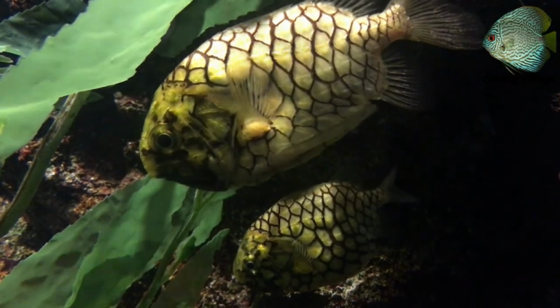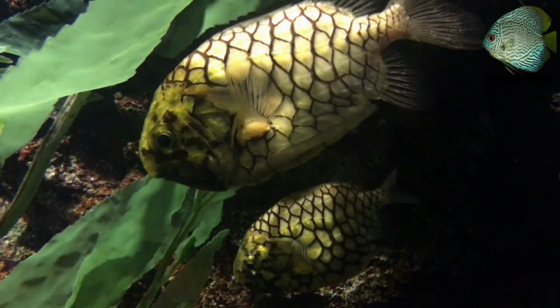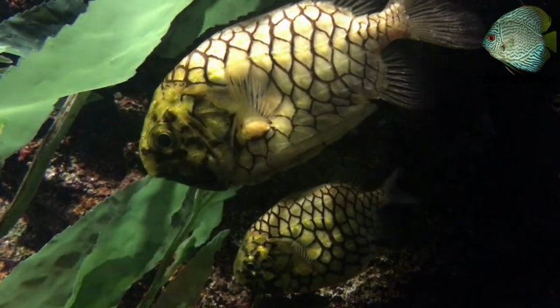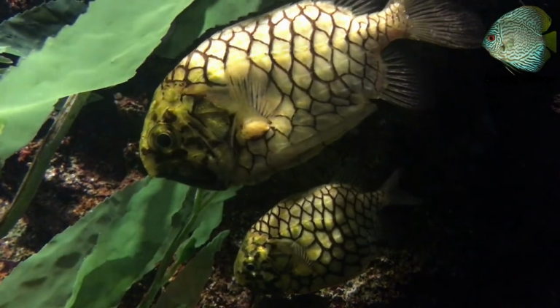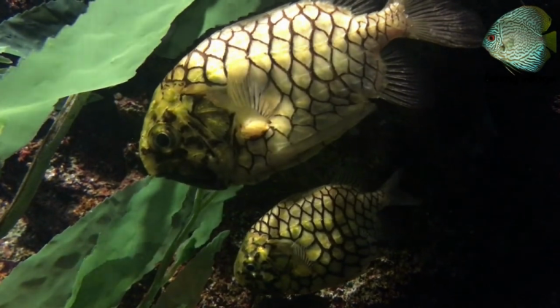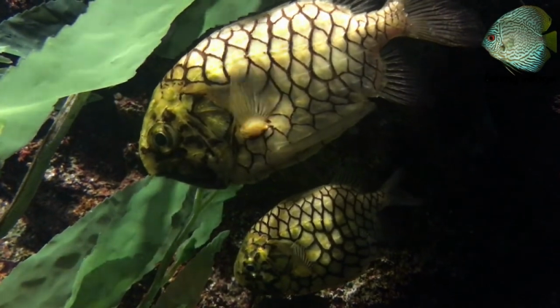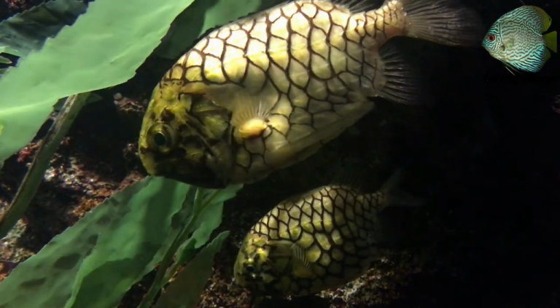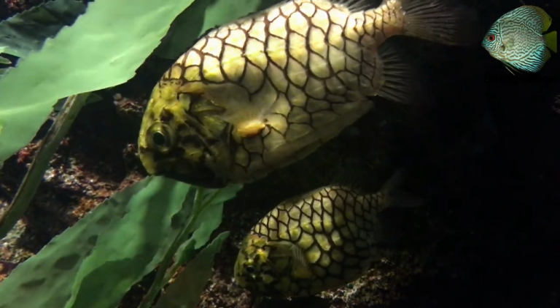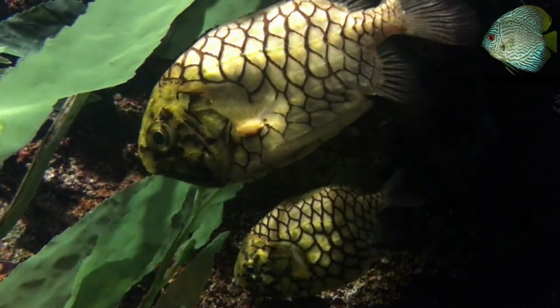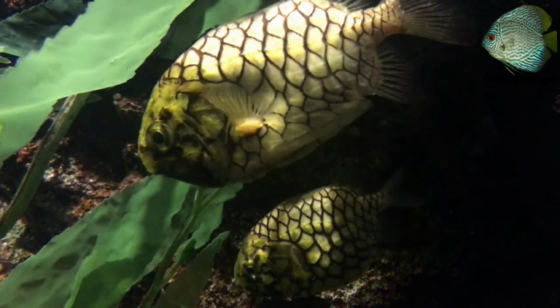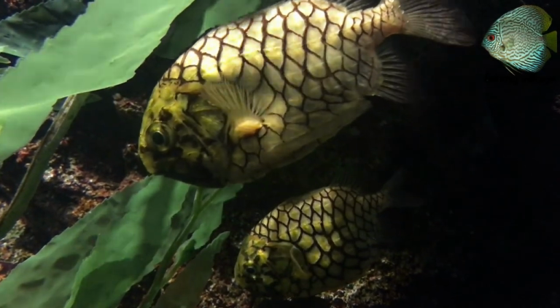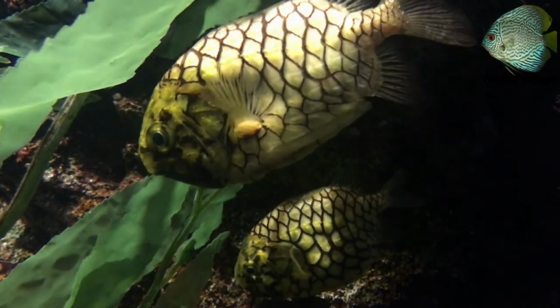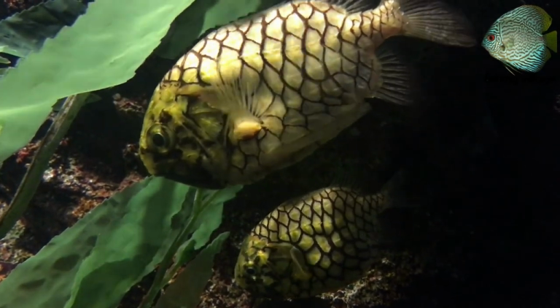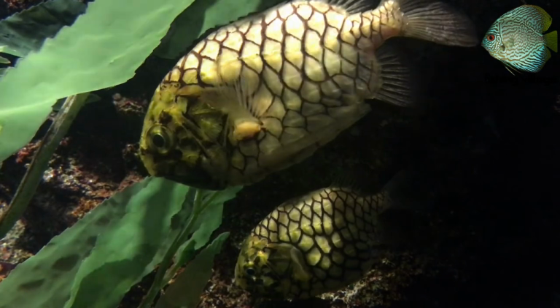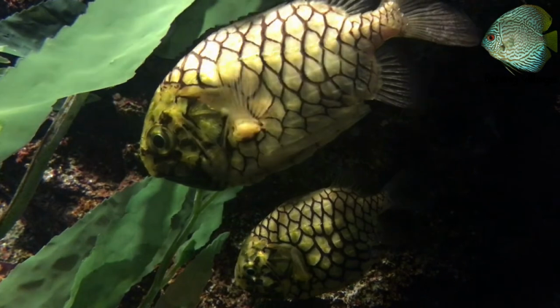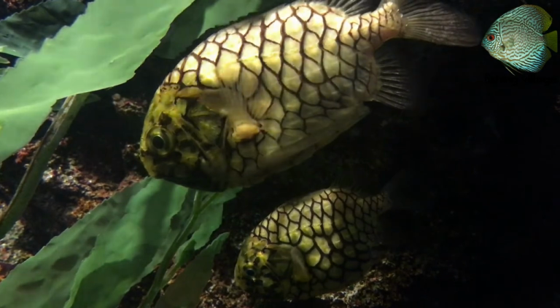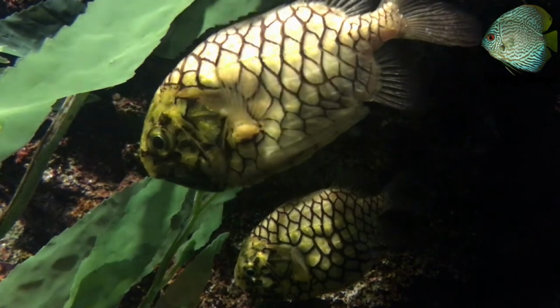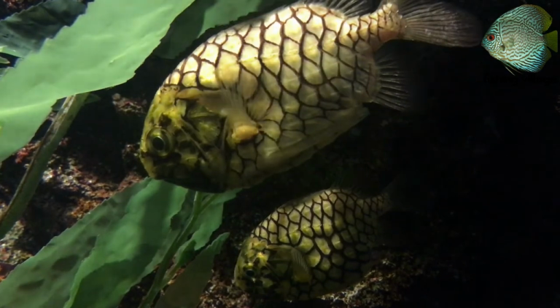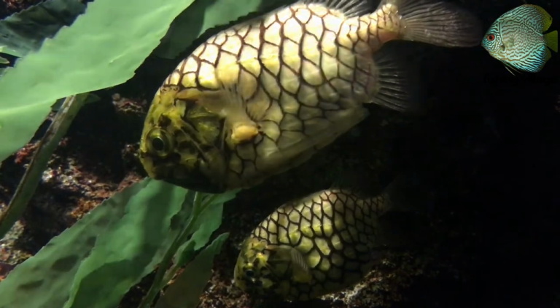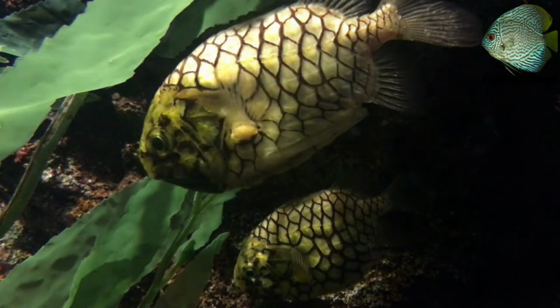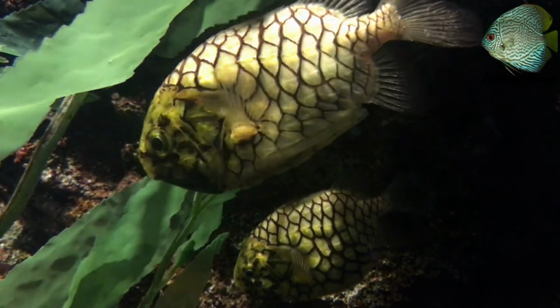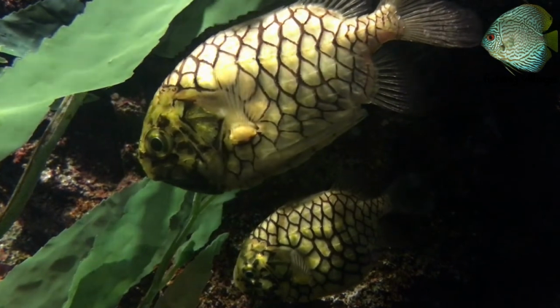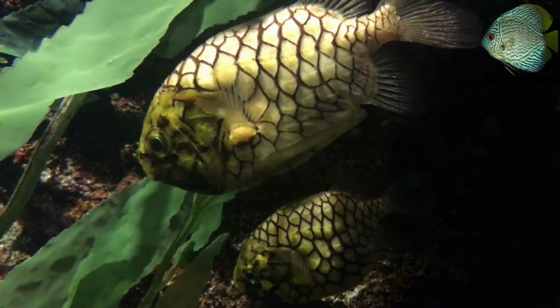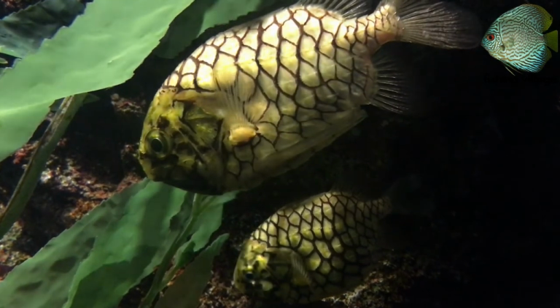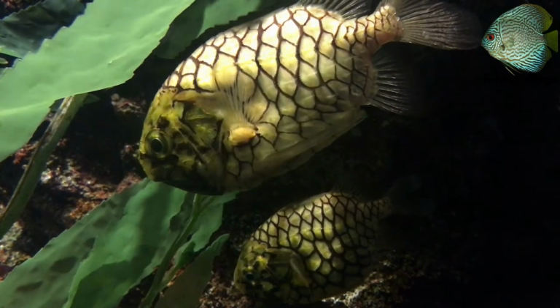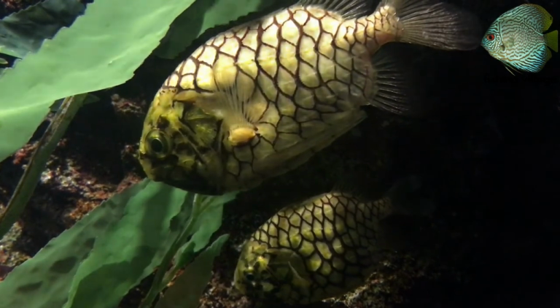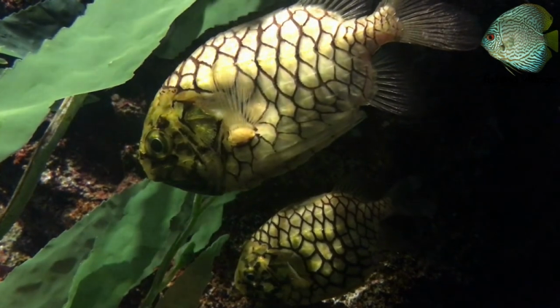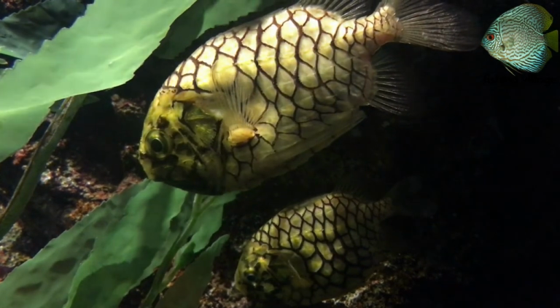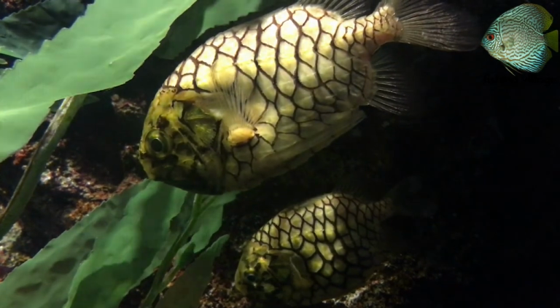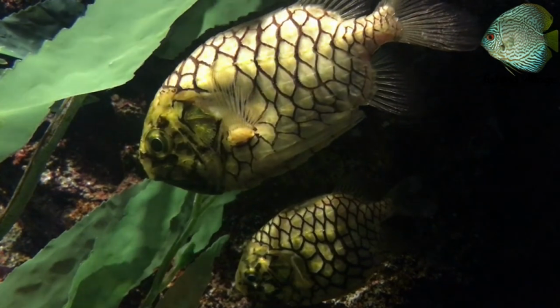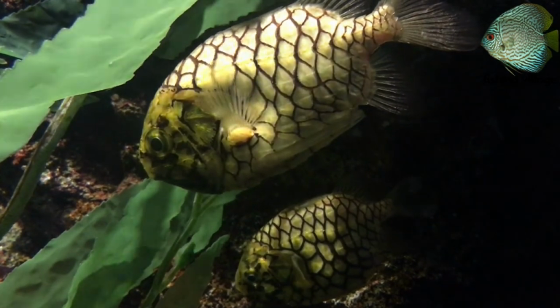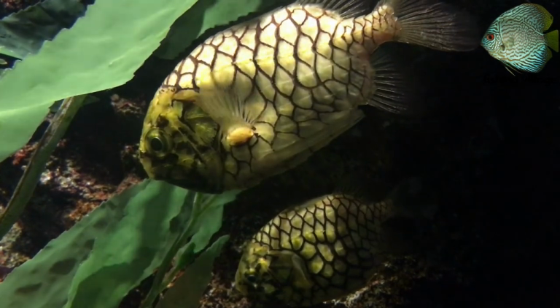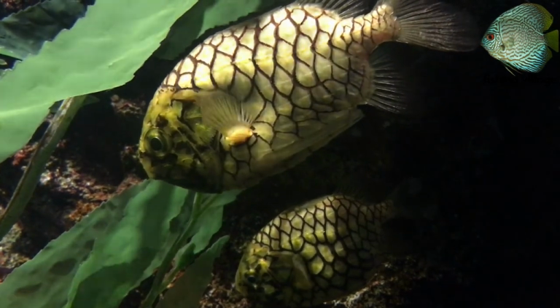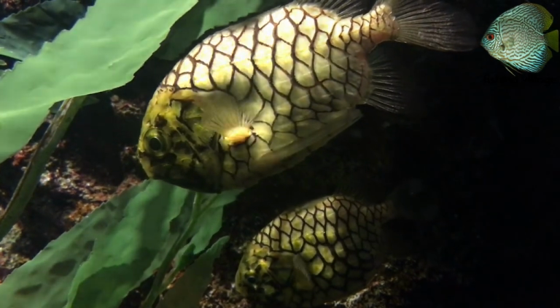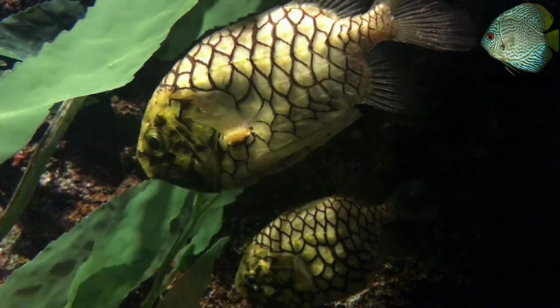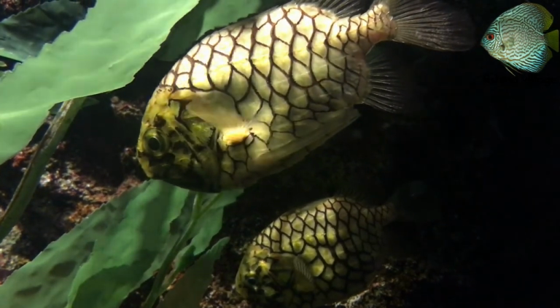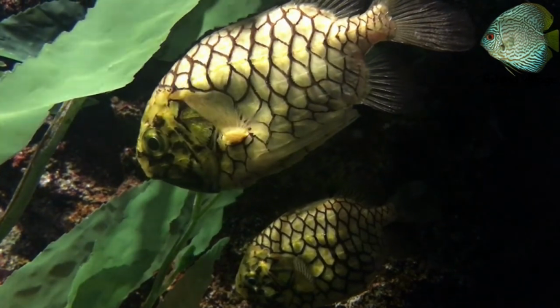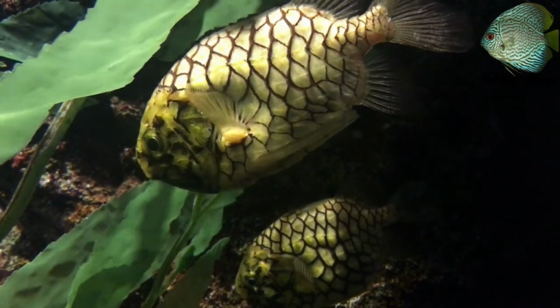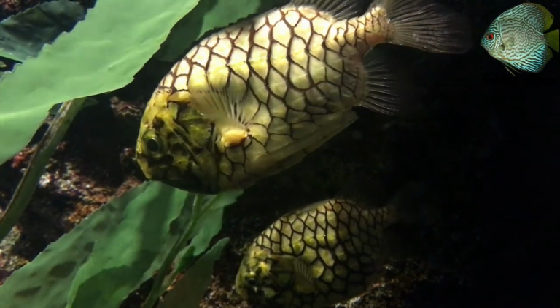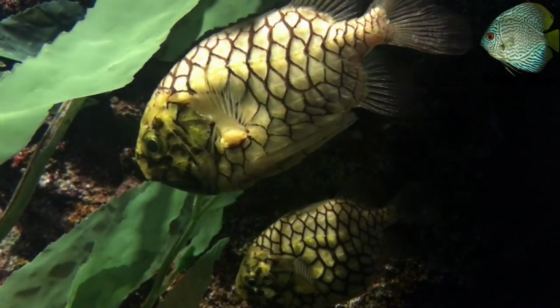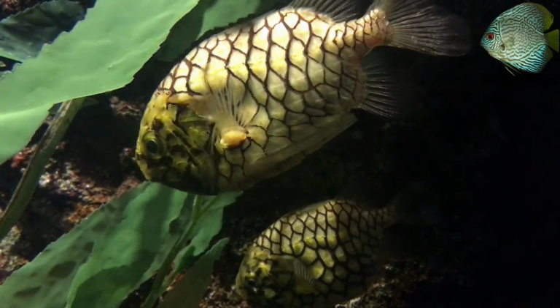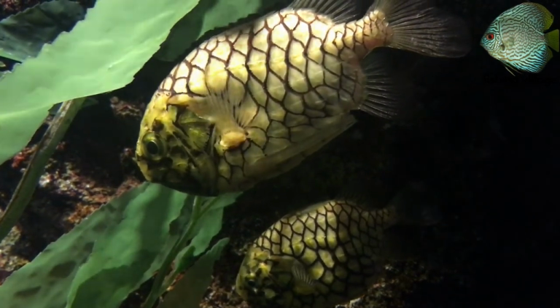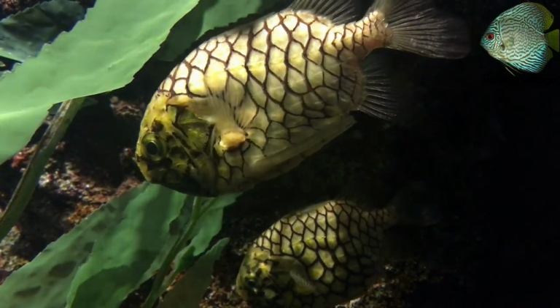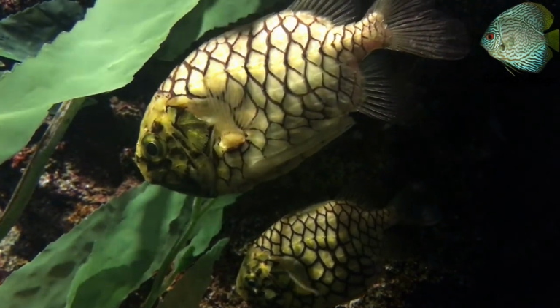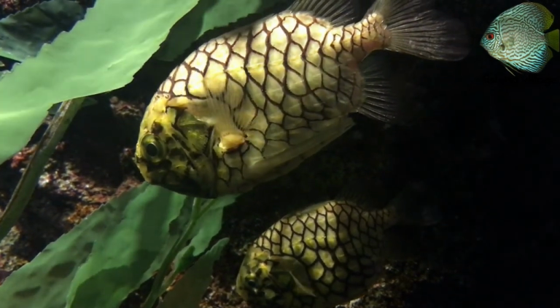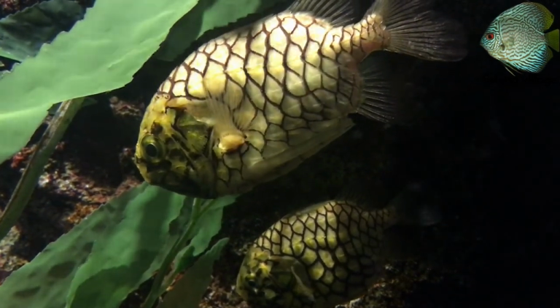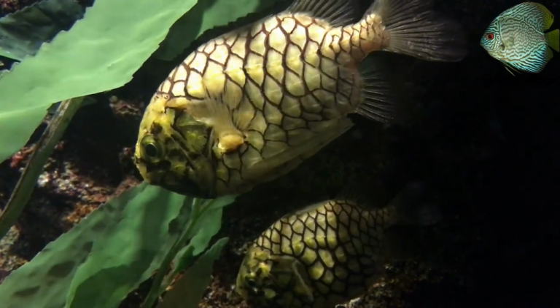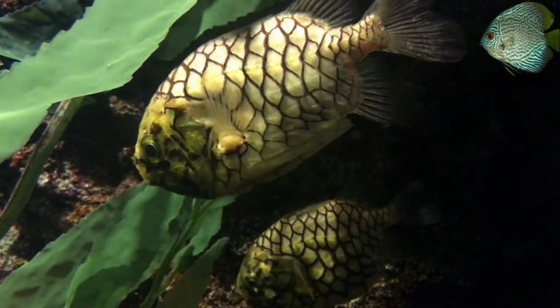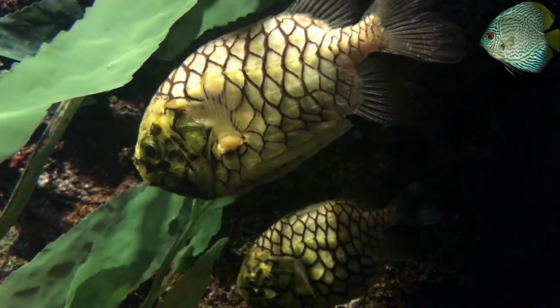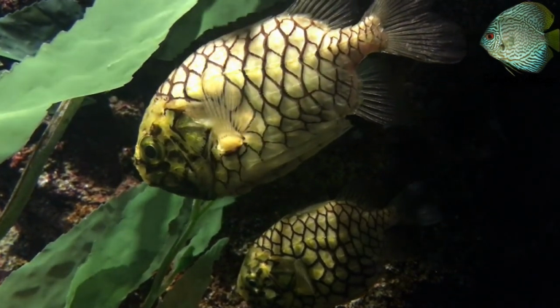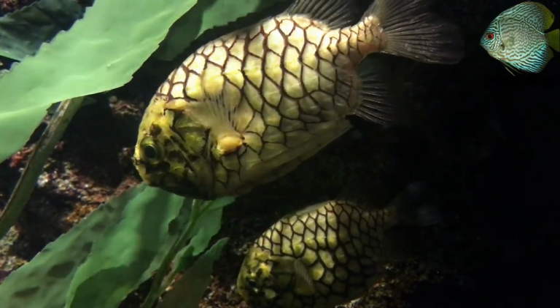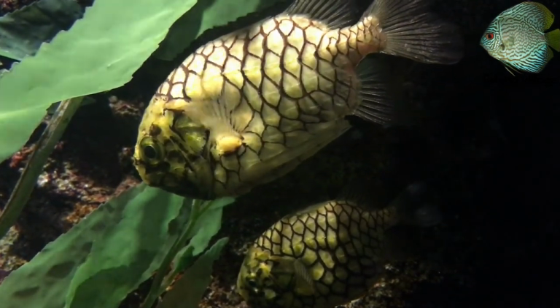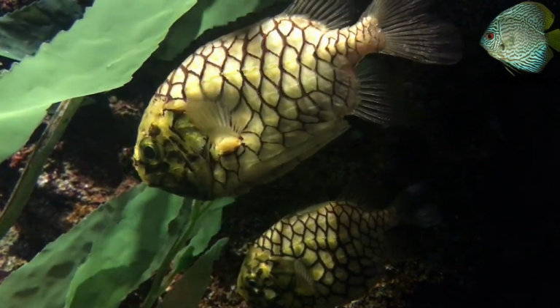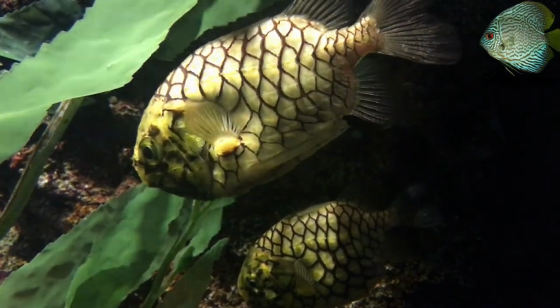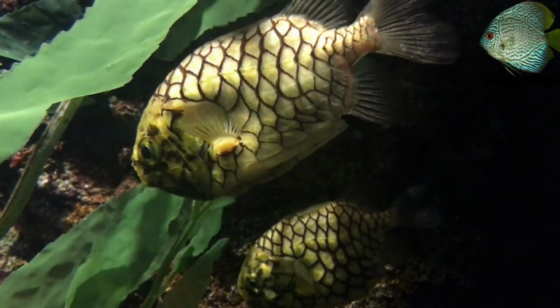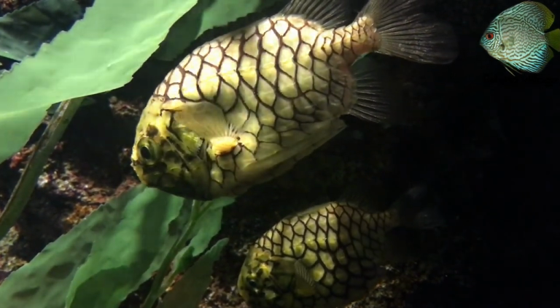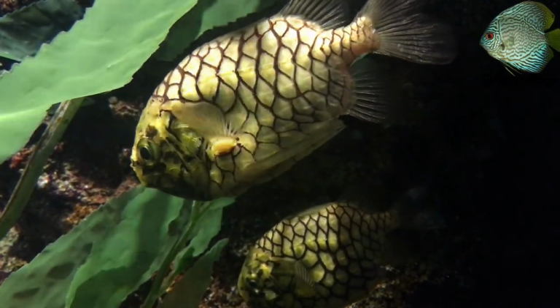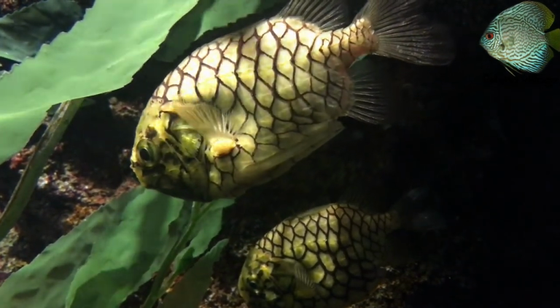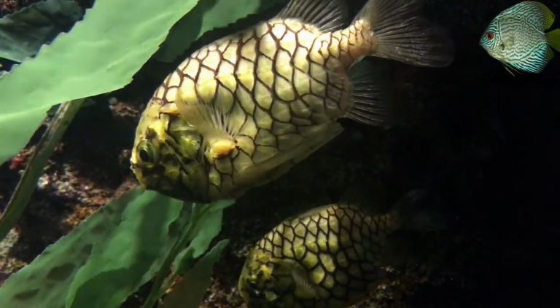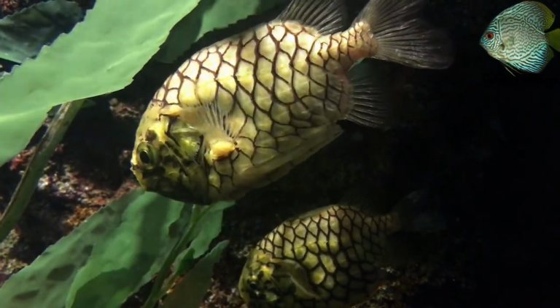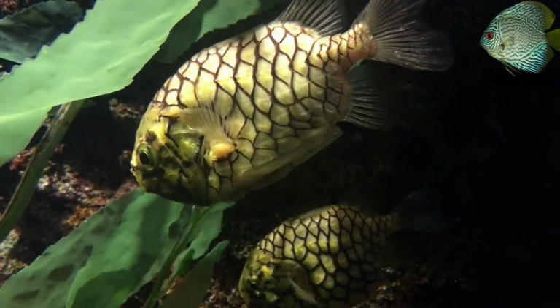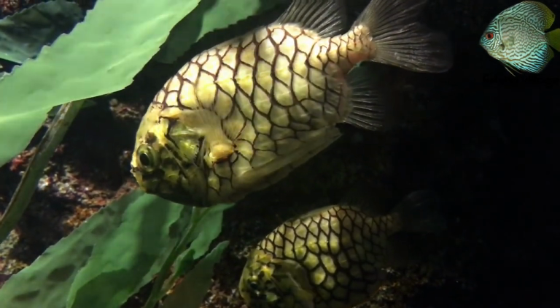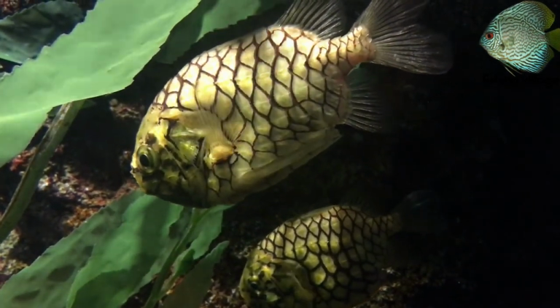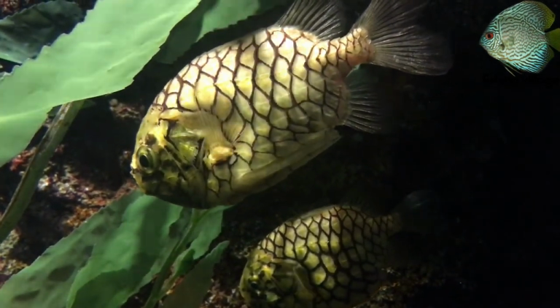When the fish closes its mouth, the steady light that these microorganisms emit is obscured.